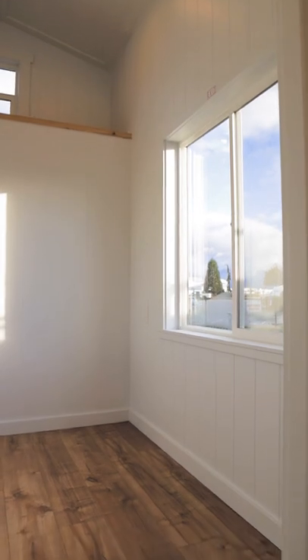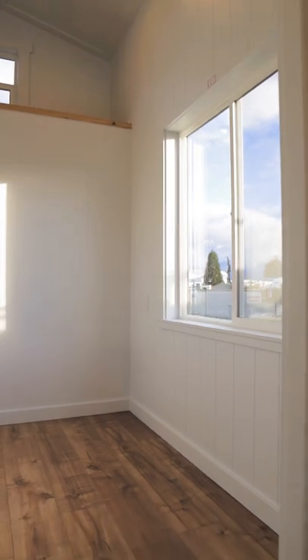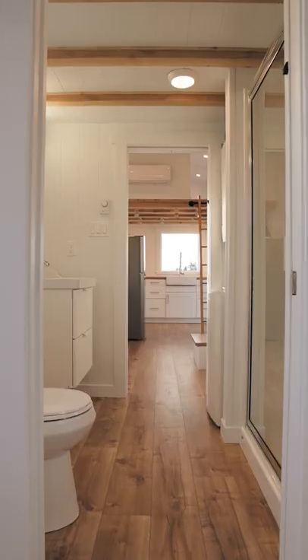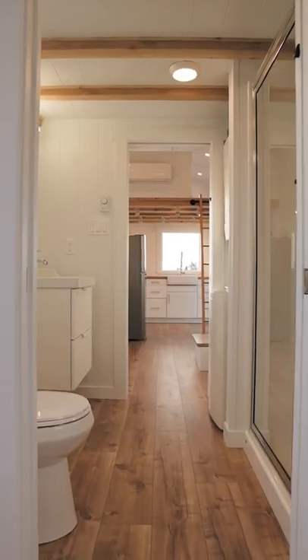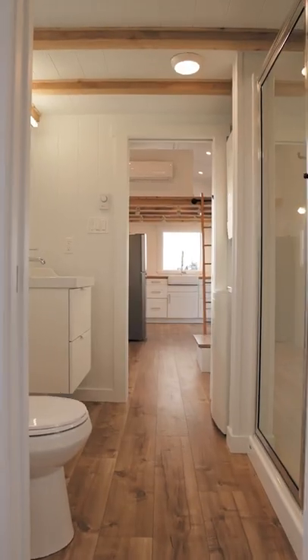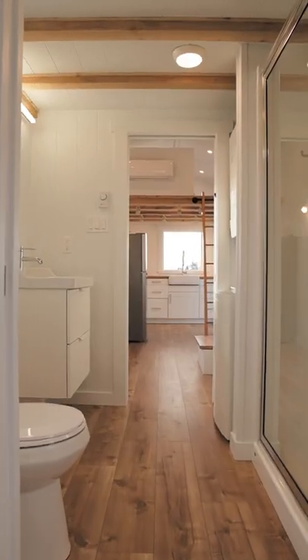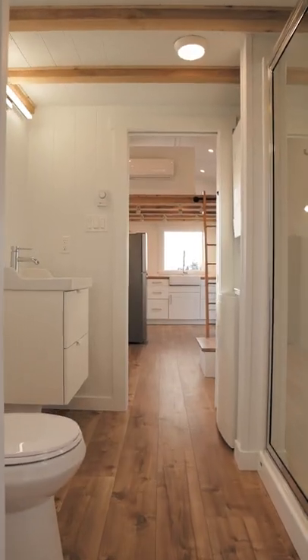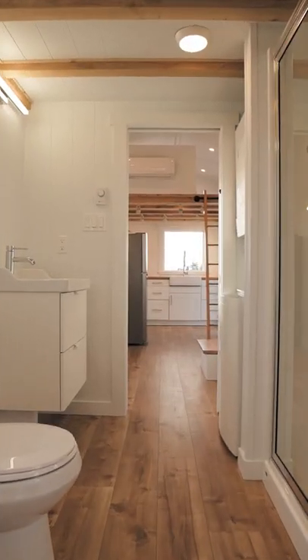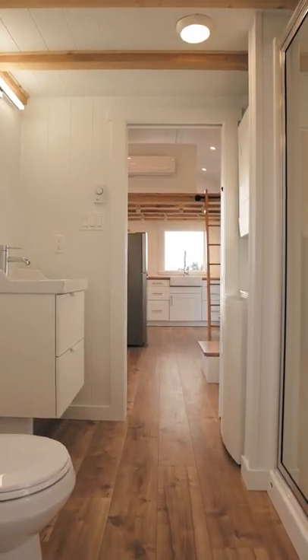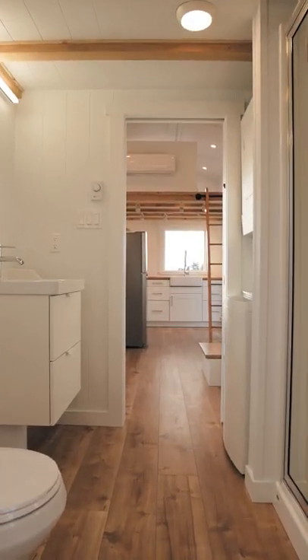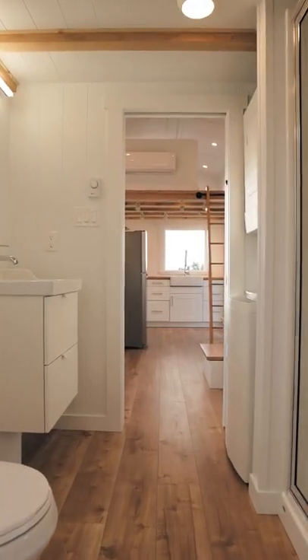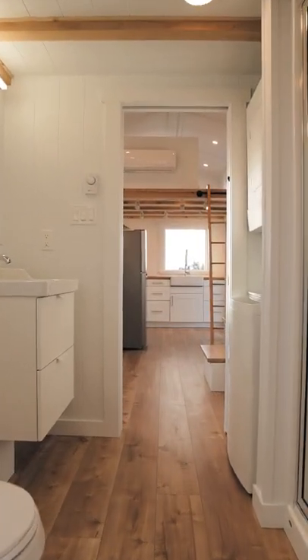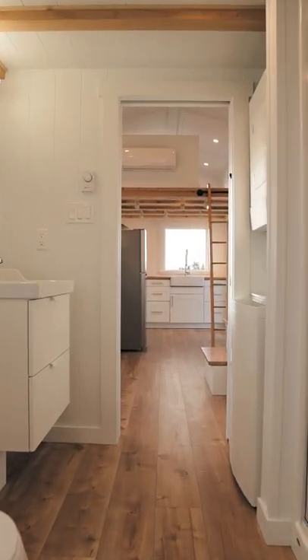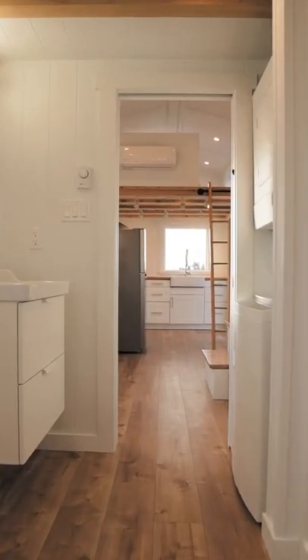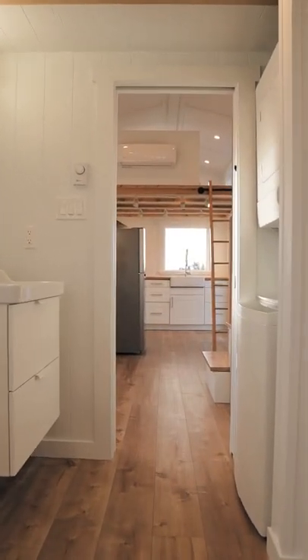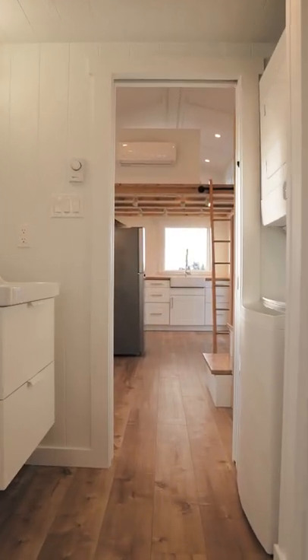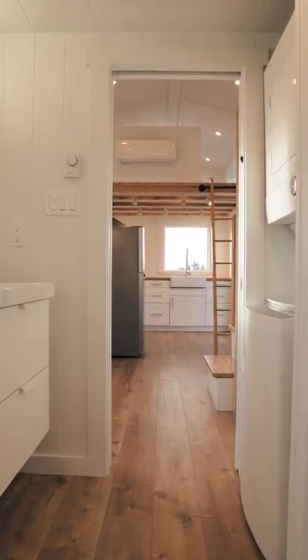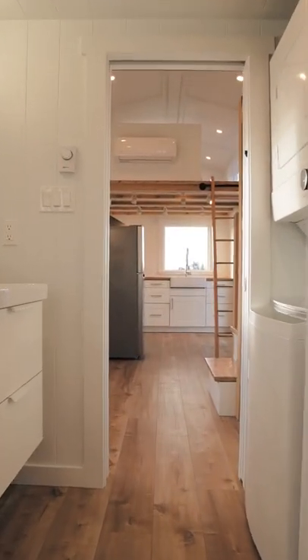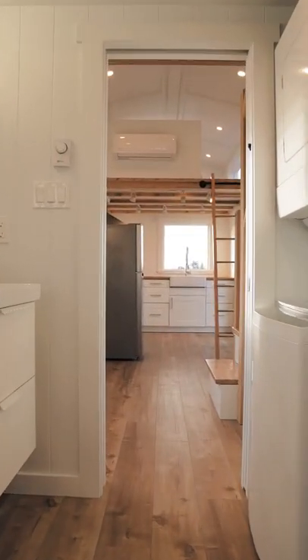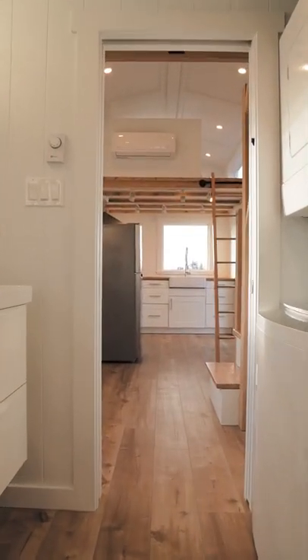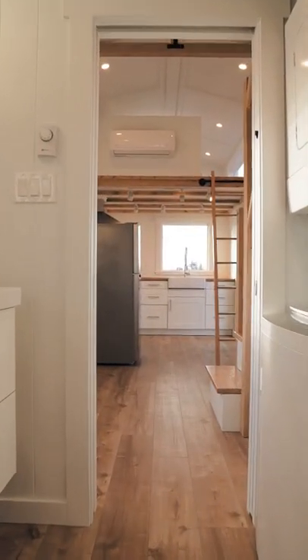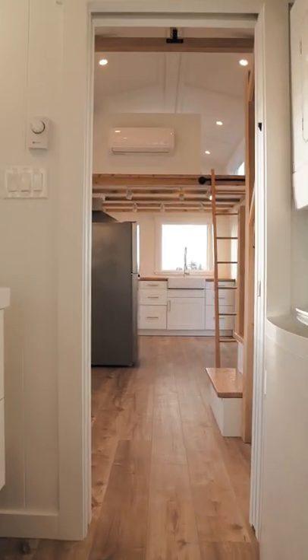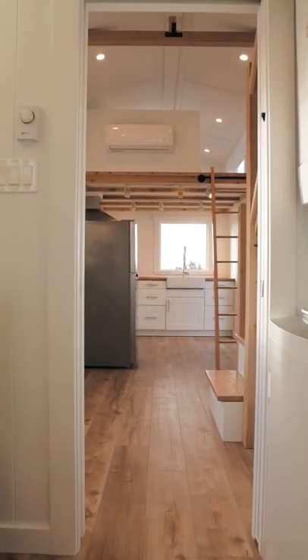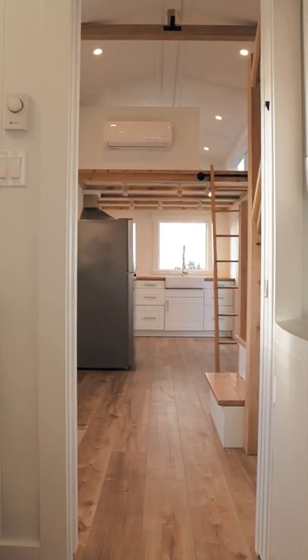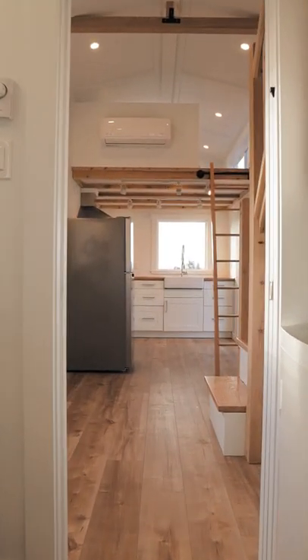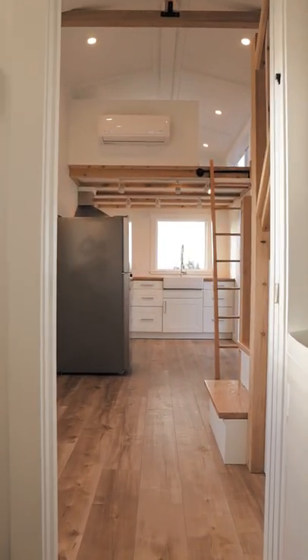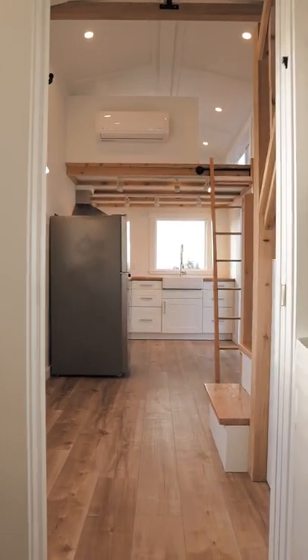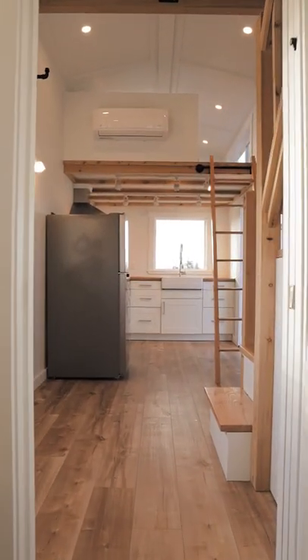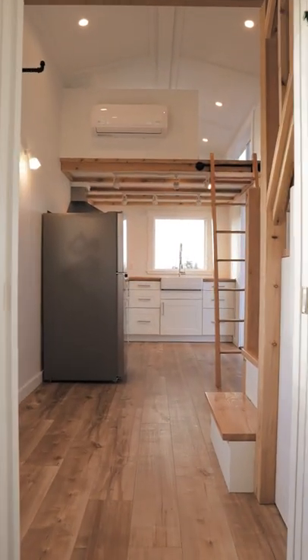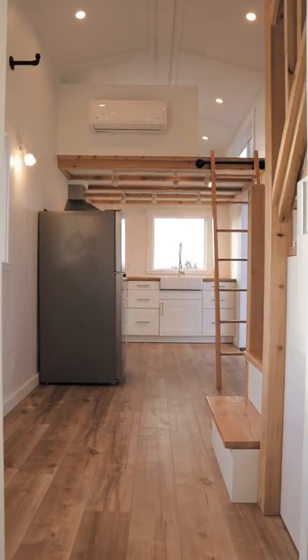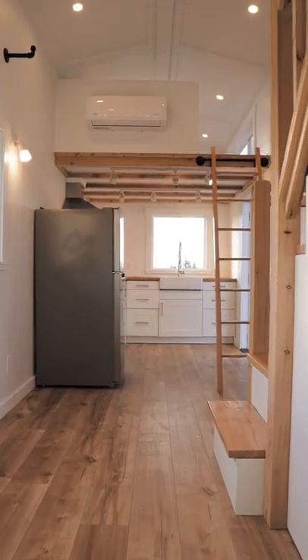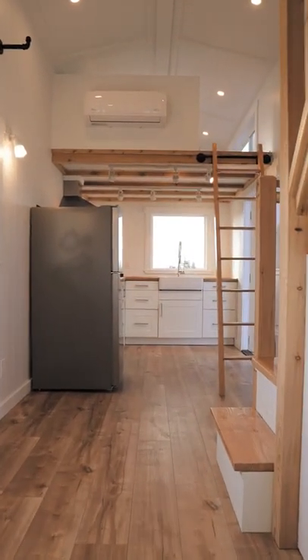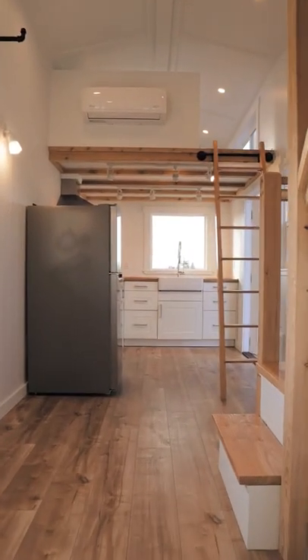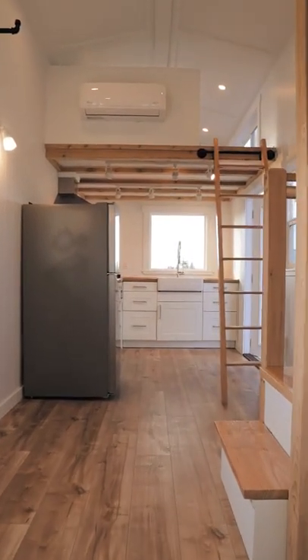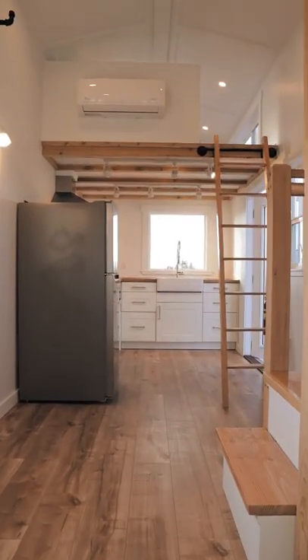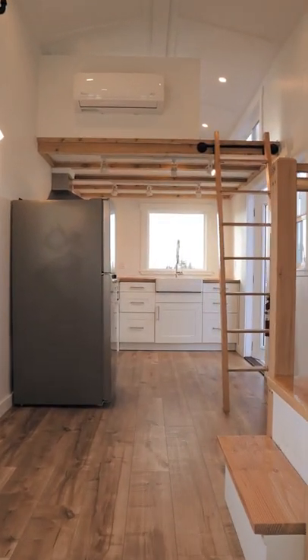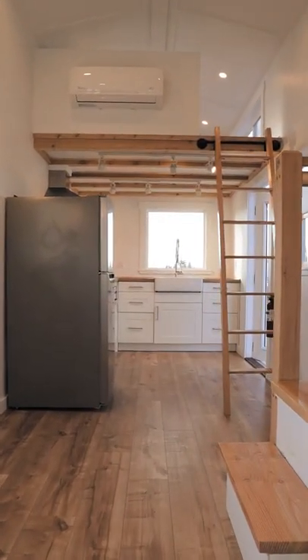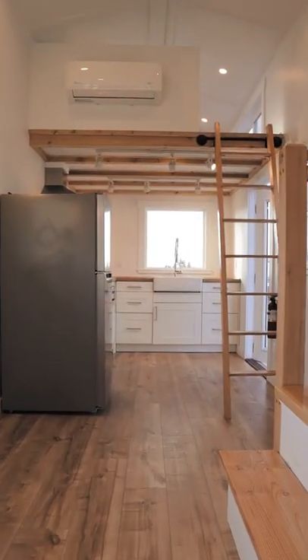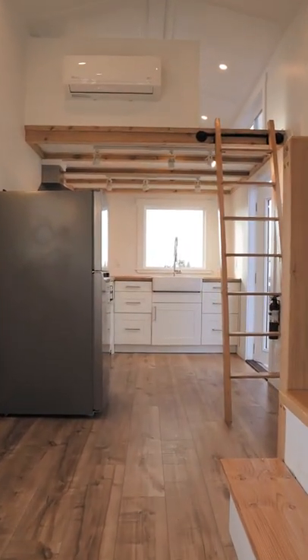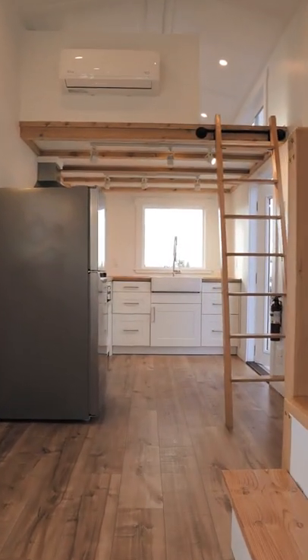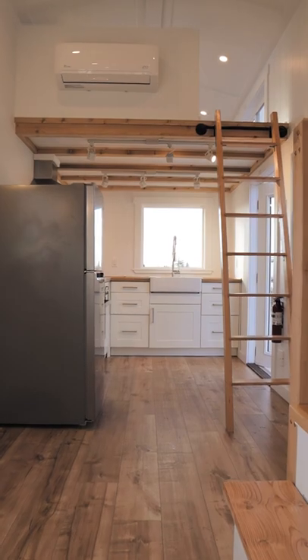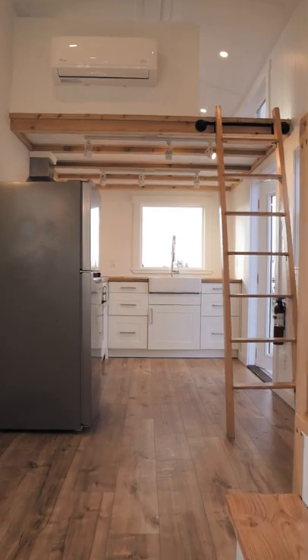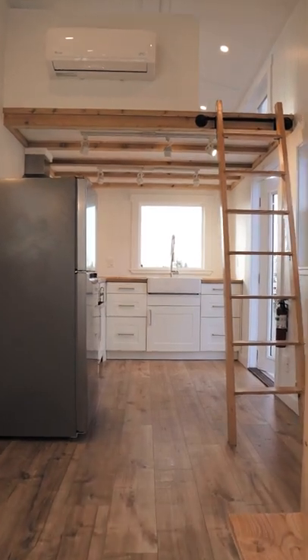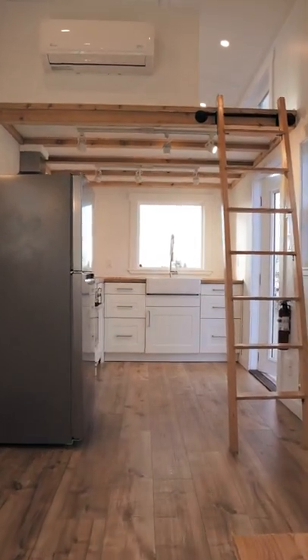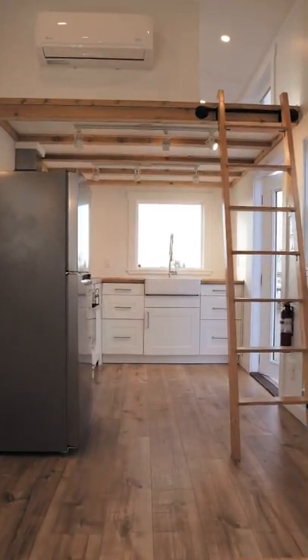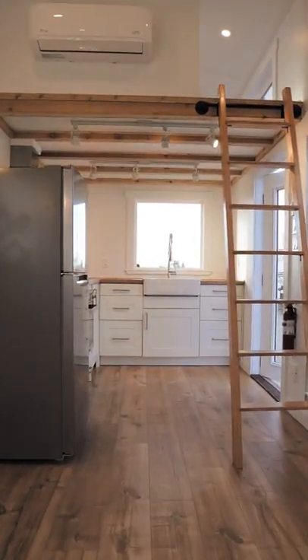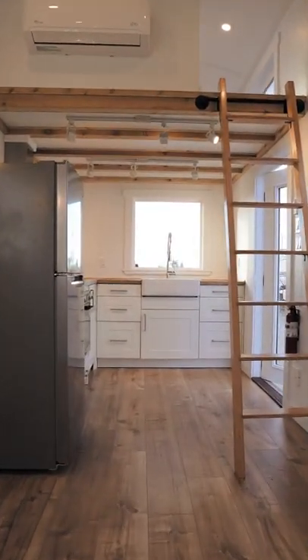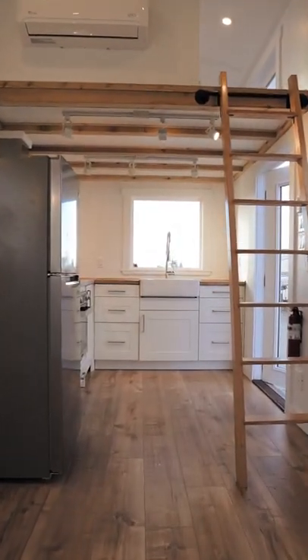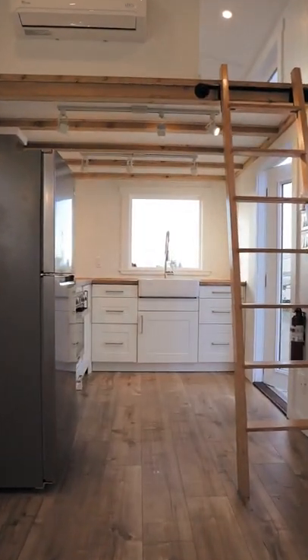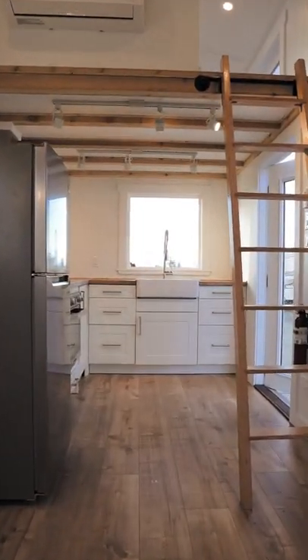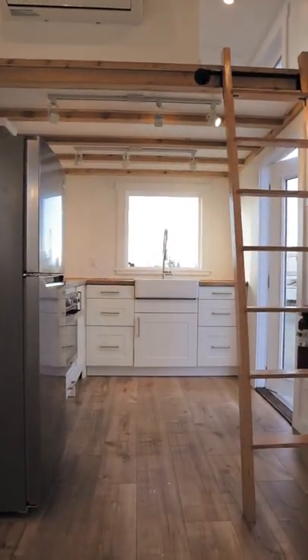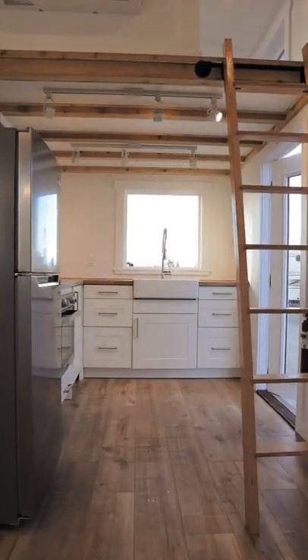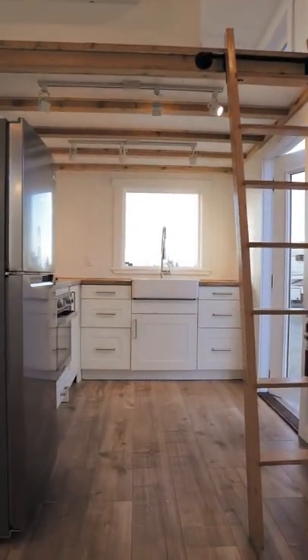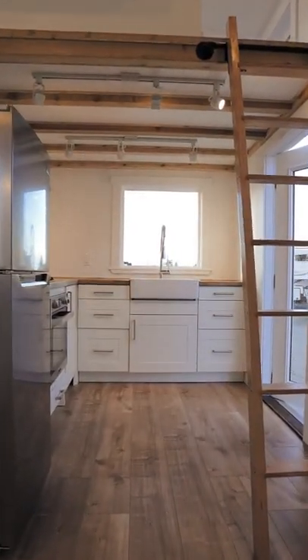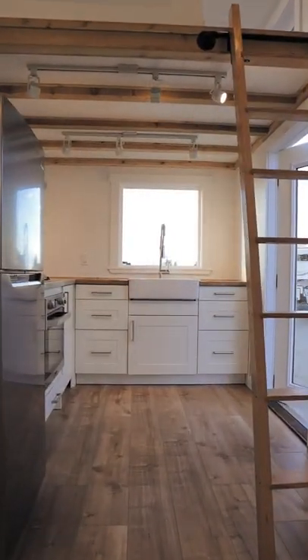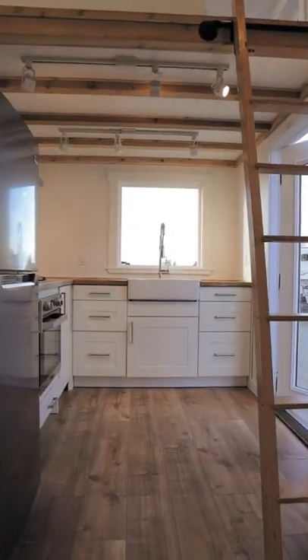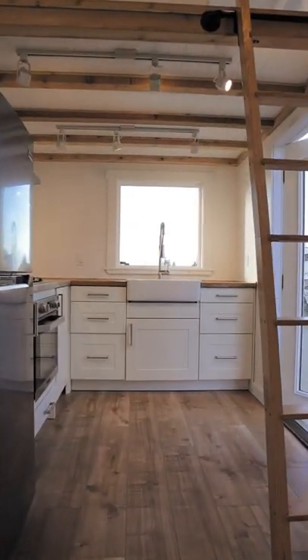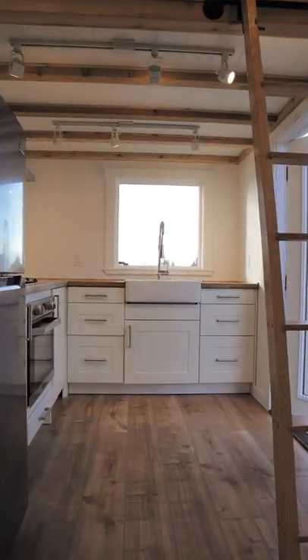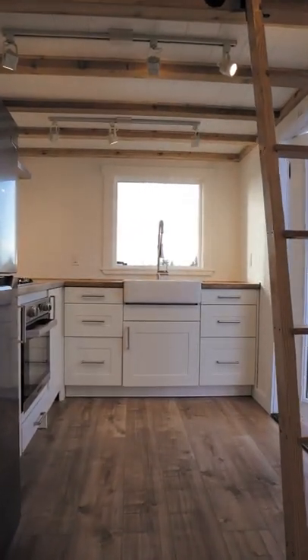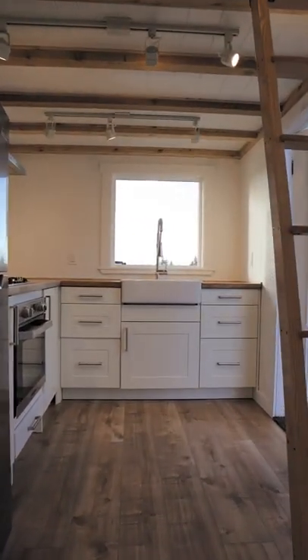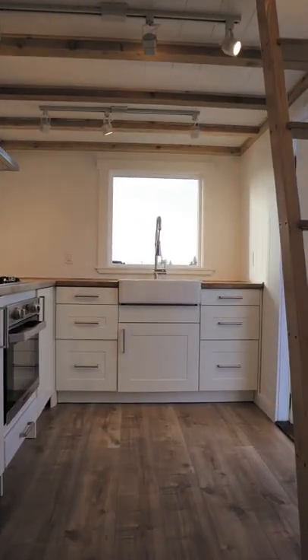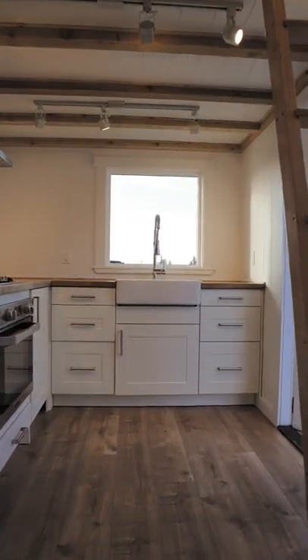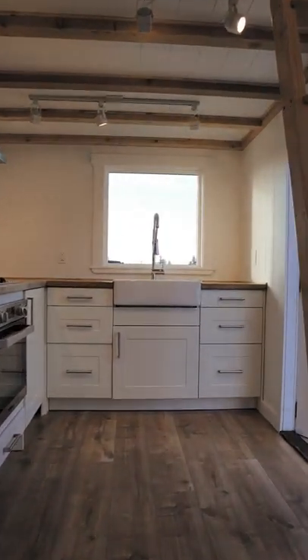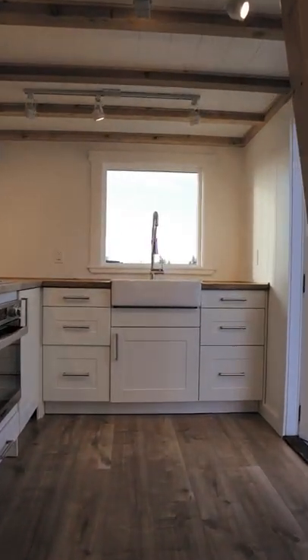Let me know in the comments if you think you could live in this tiny home and don't forget to follow for more walkthrough videos like this one. Thanks for watching and I'll see you in the next video.